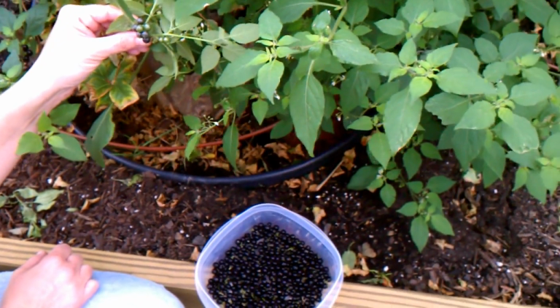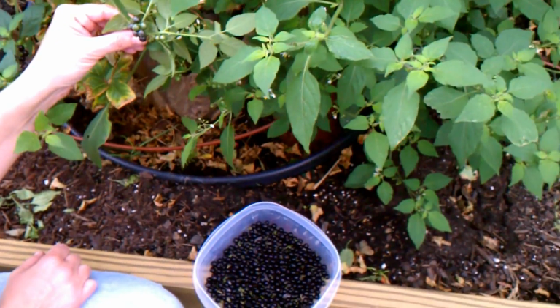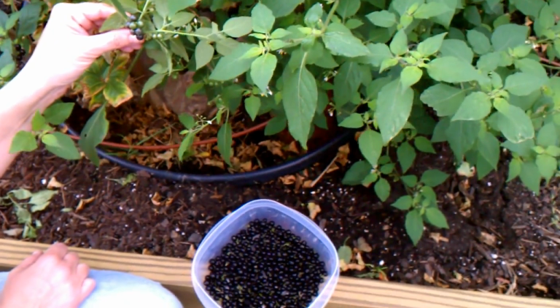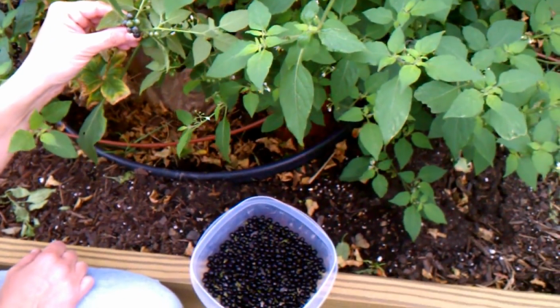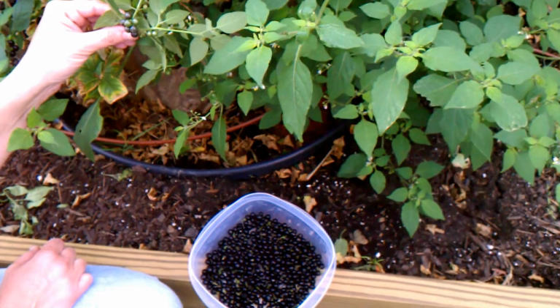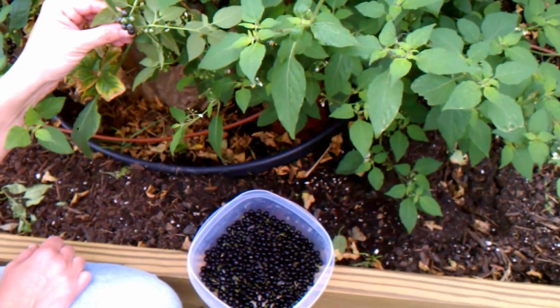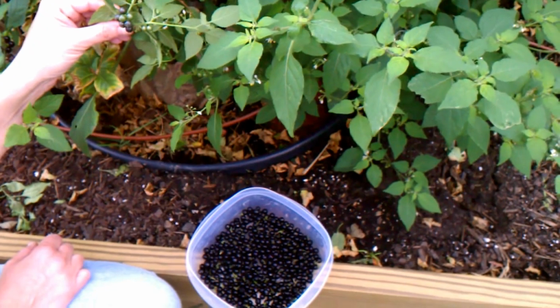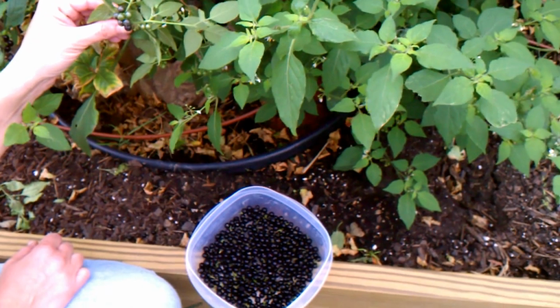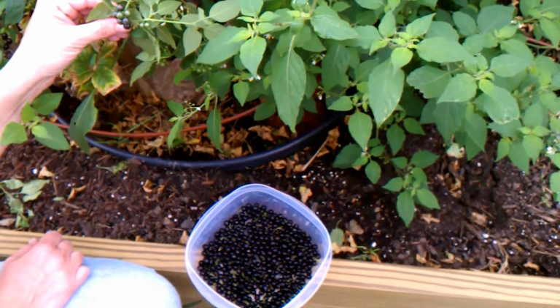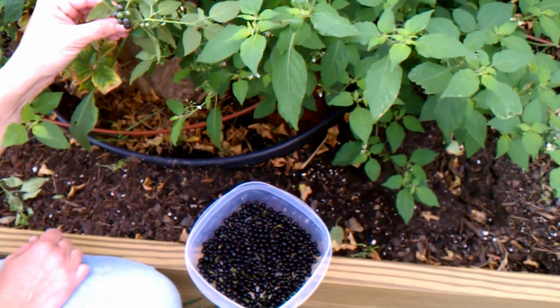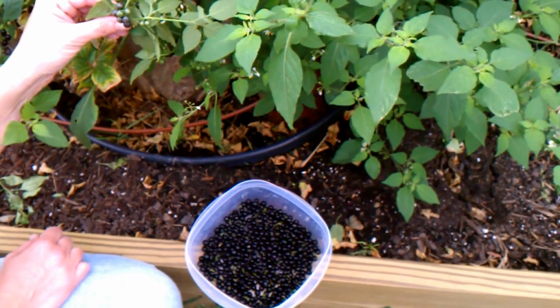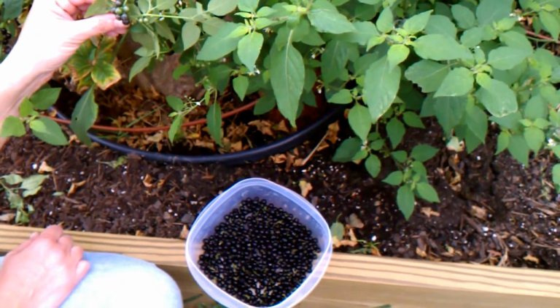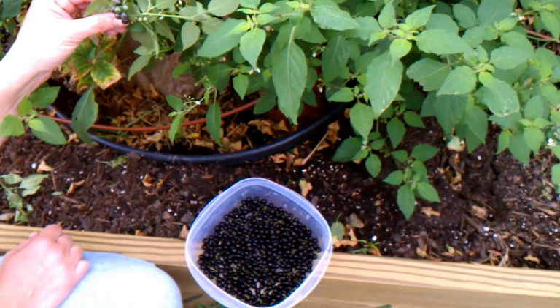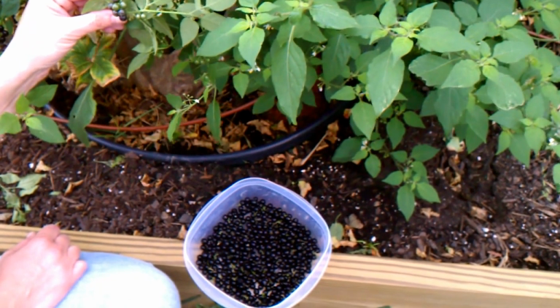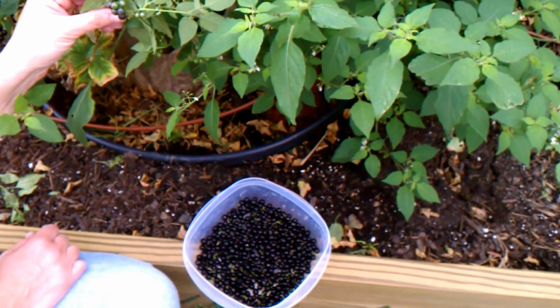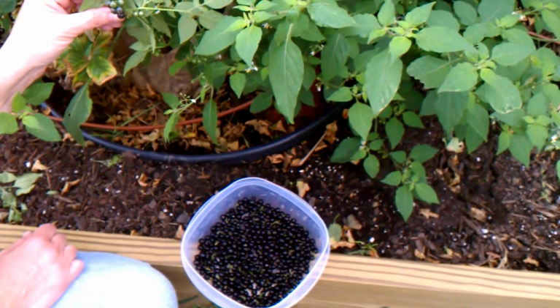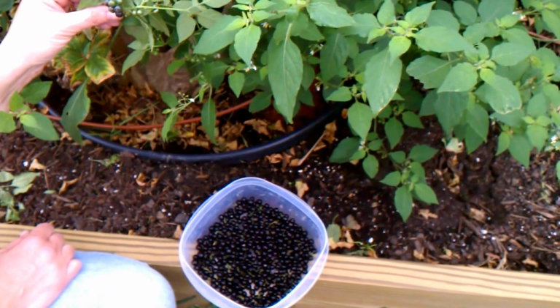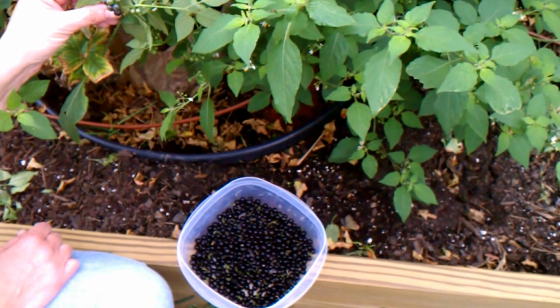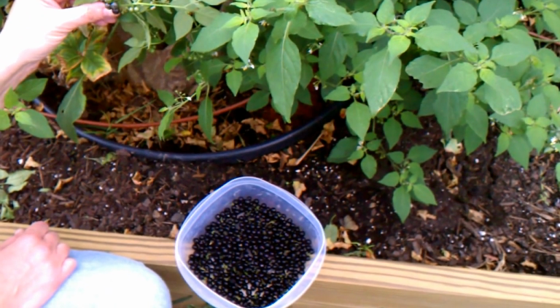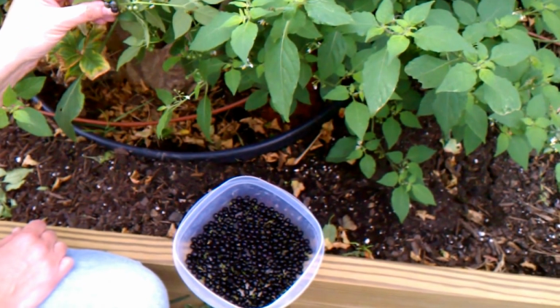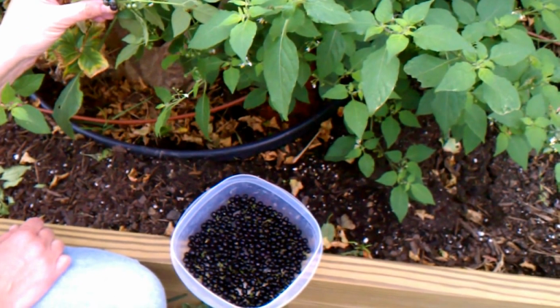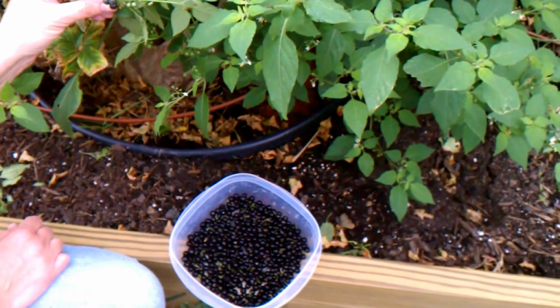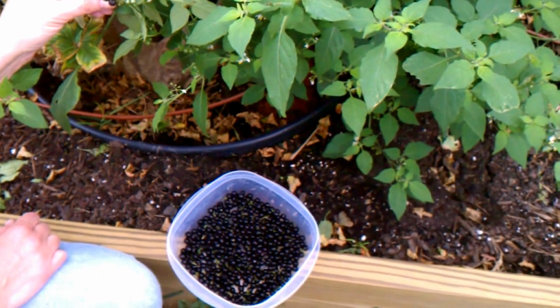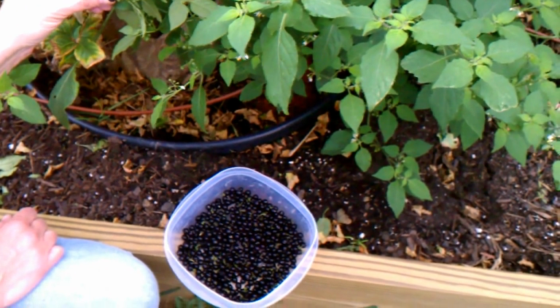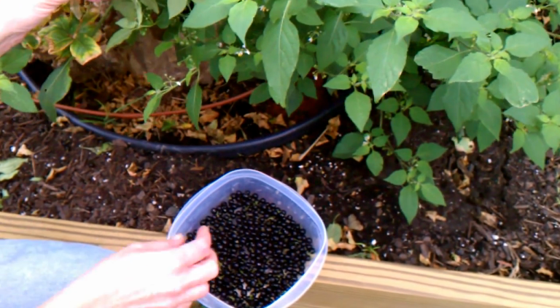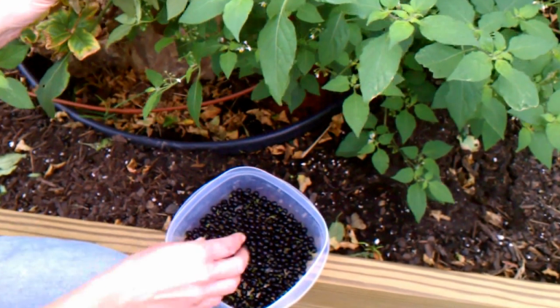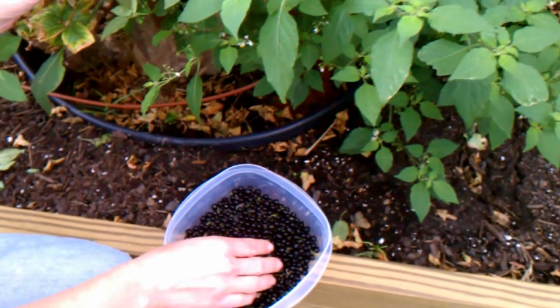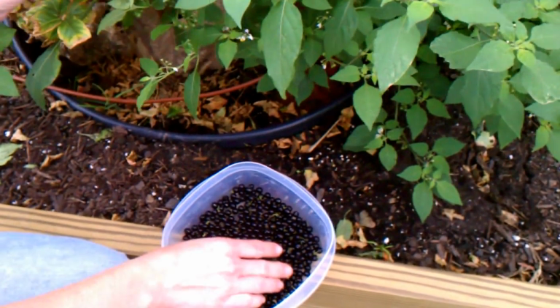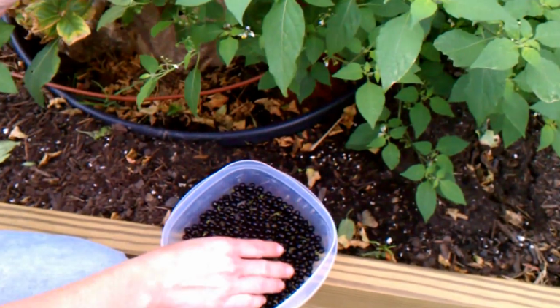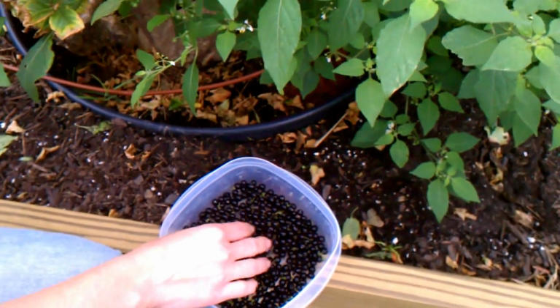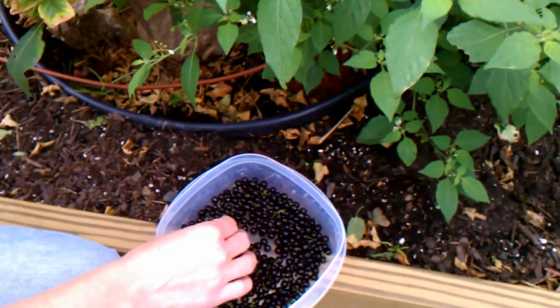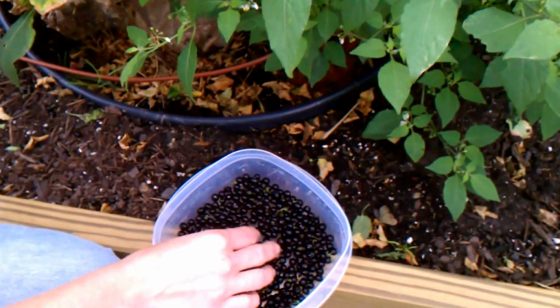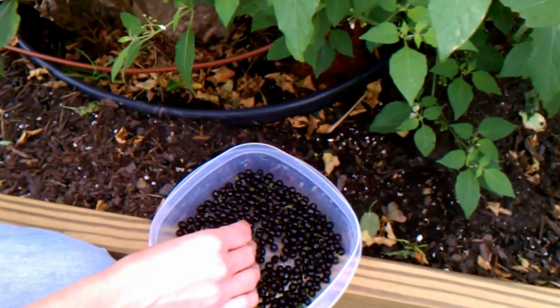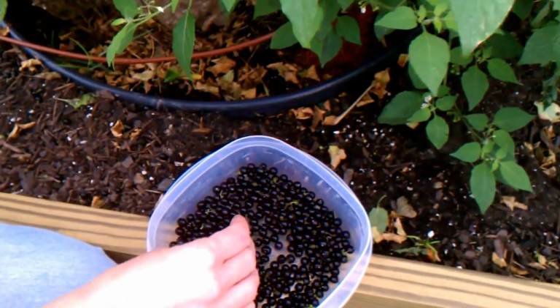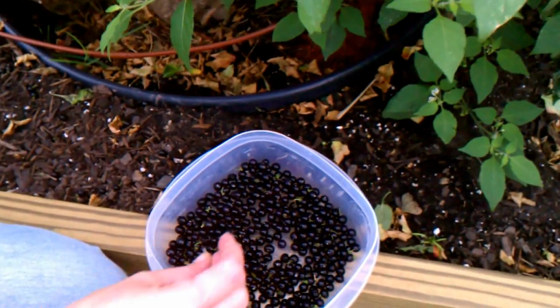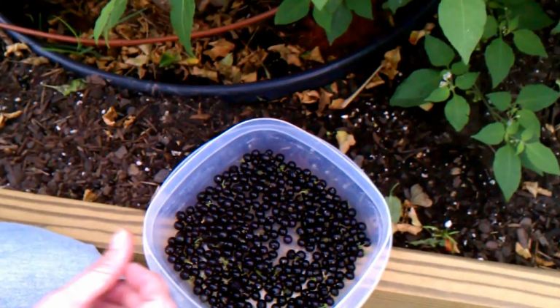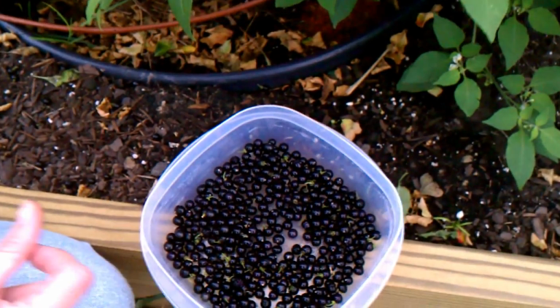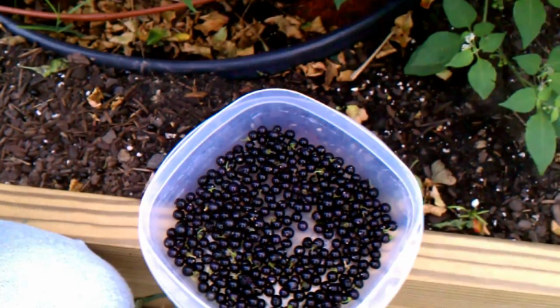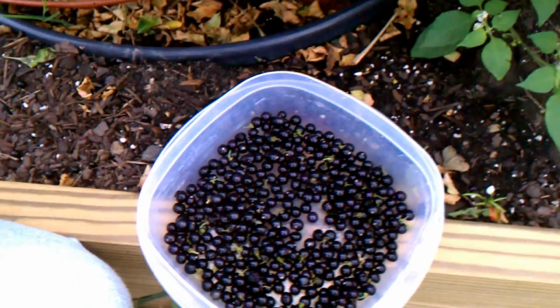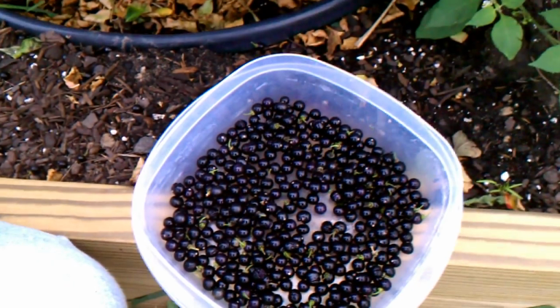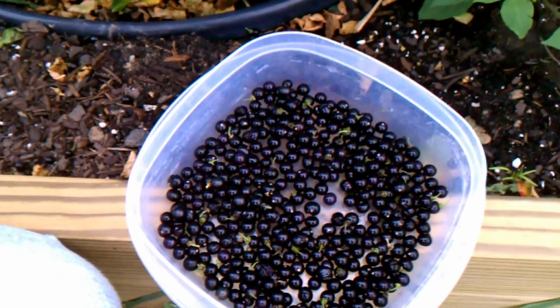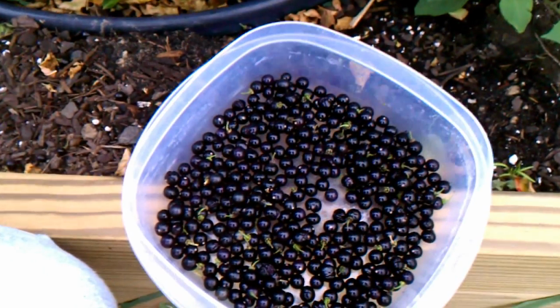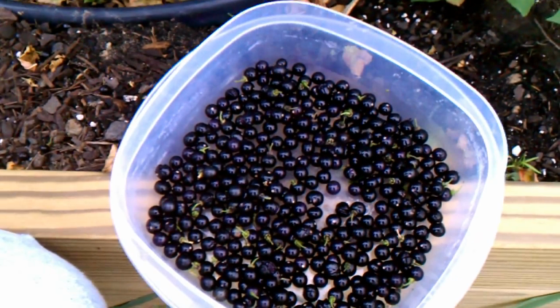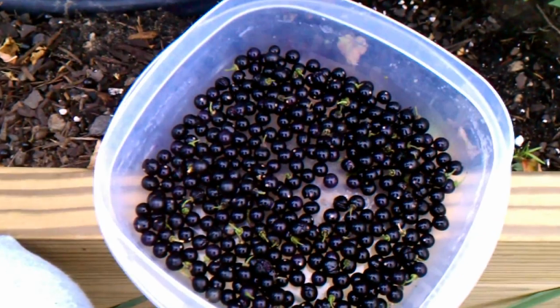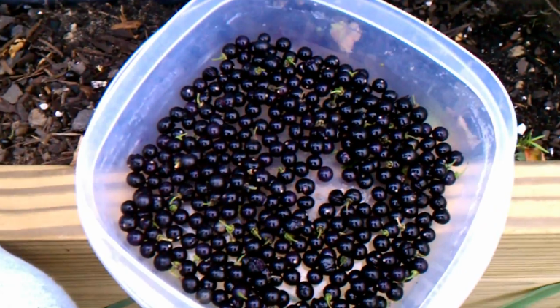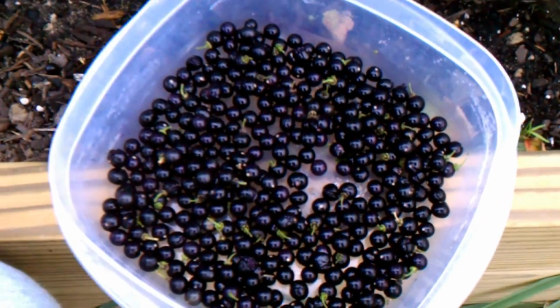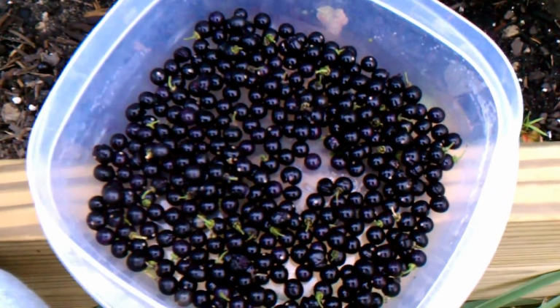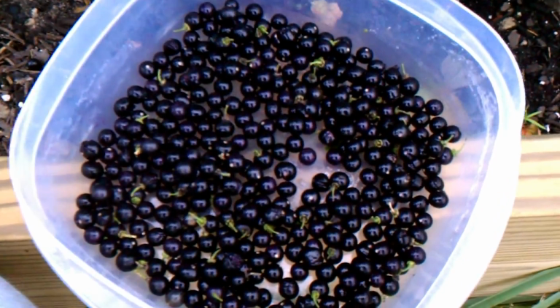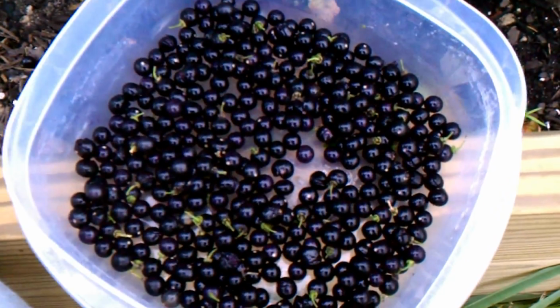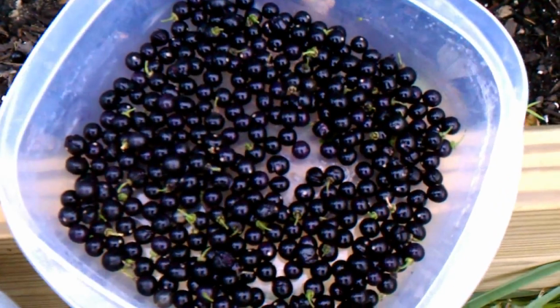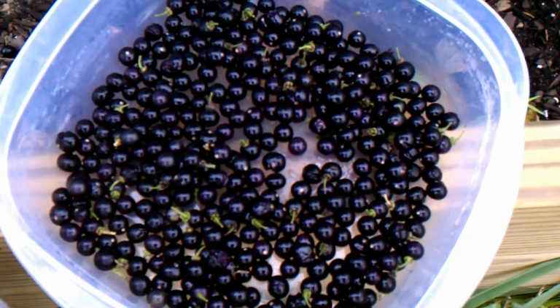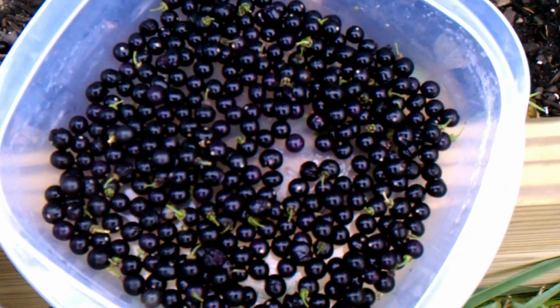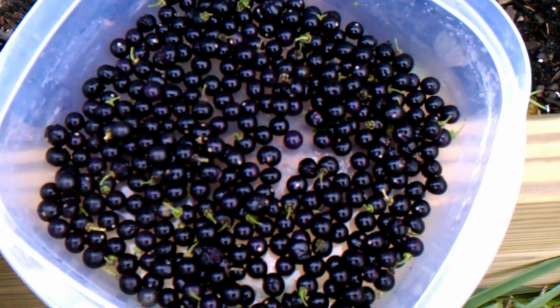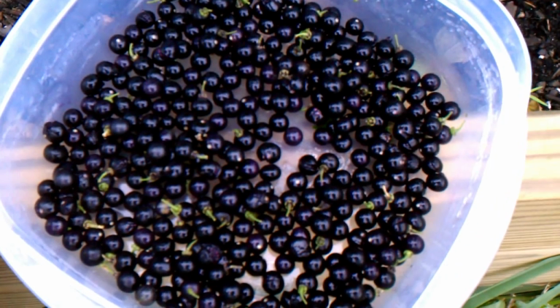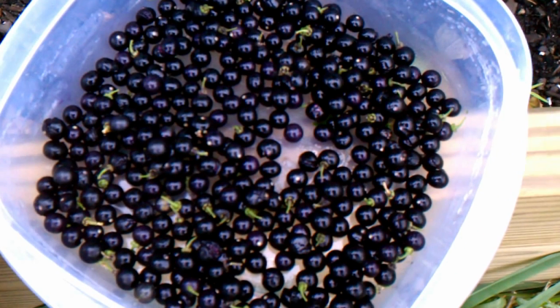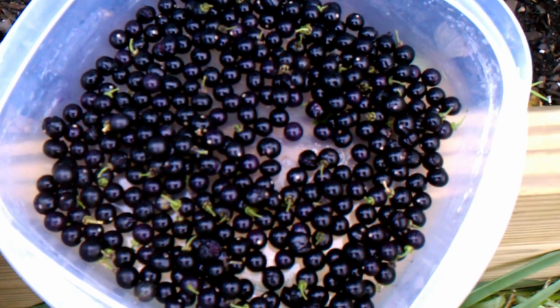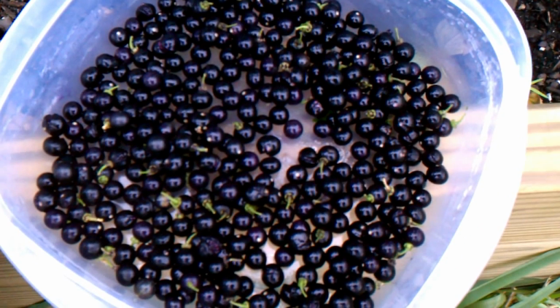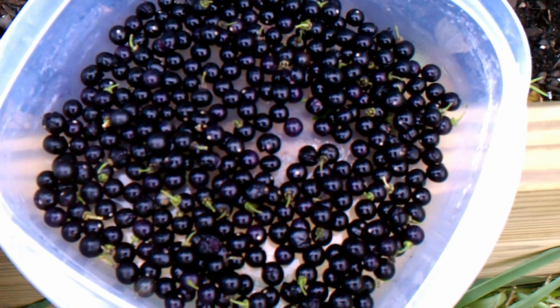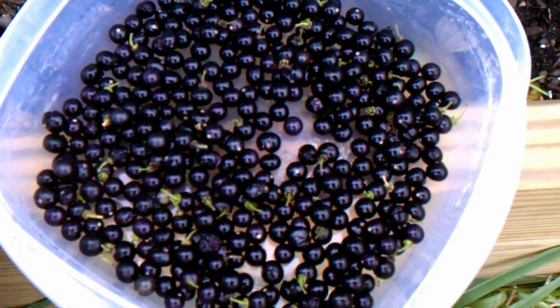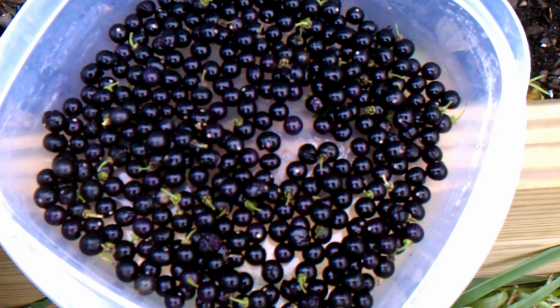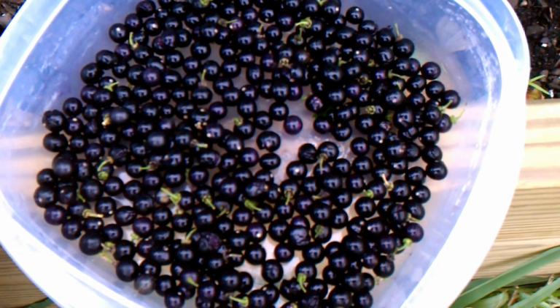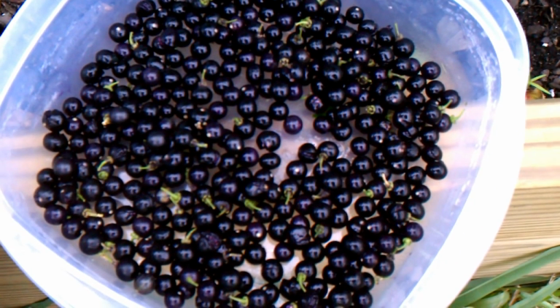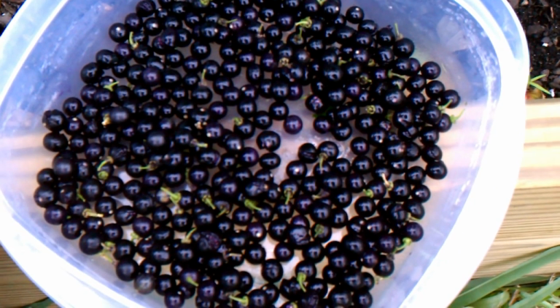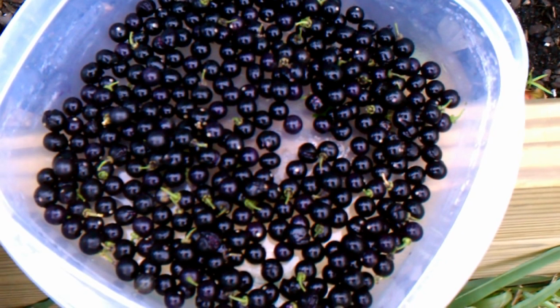This plant grows very, very quickly. It'll probably be done in another couple of weeks, and then I can pull the whole thing out. Enough of the fruit will have dropped that I'll have another one coming up next year.